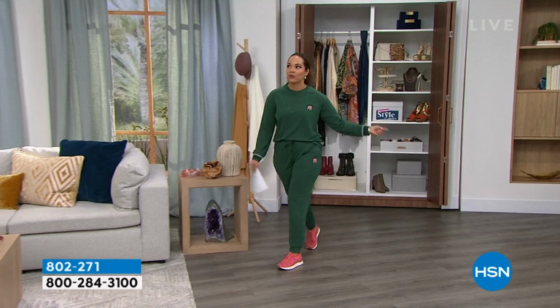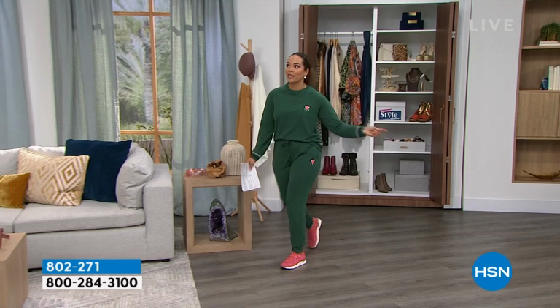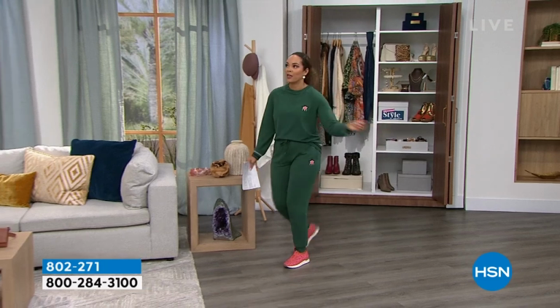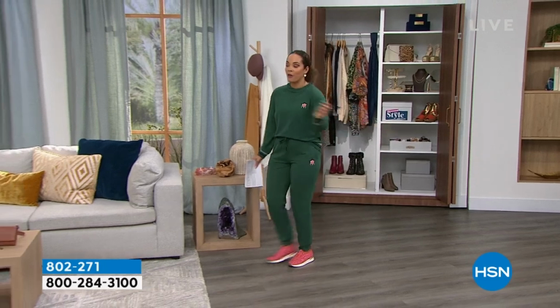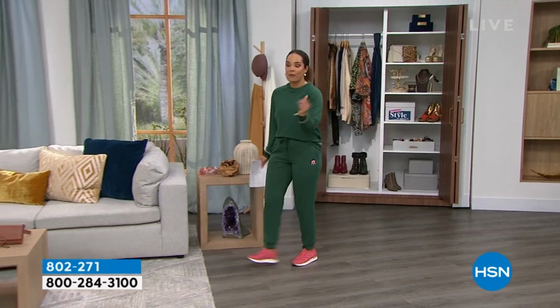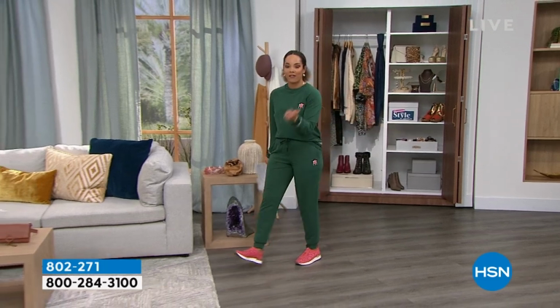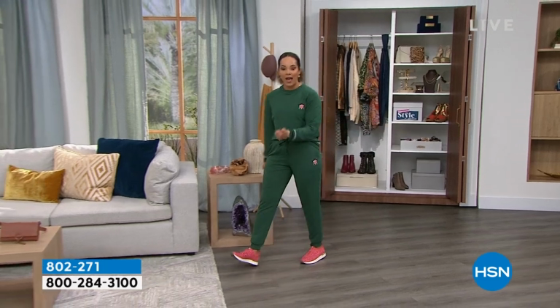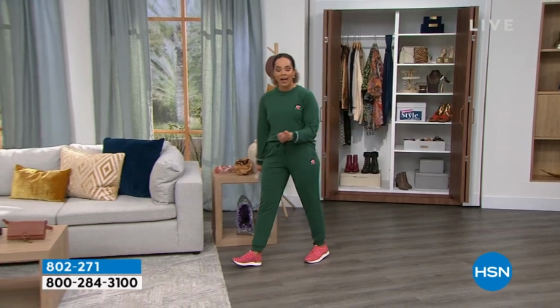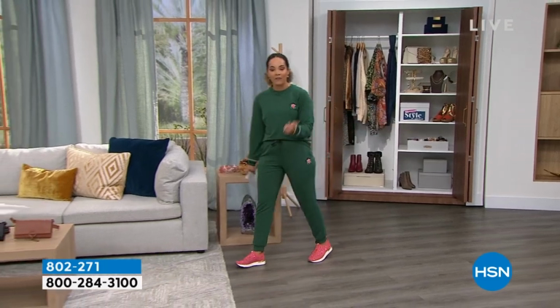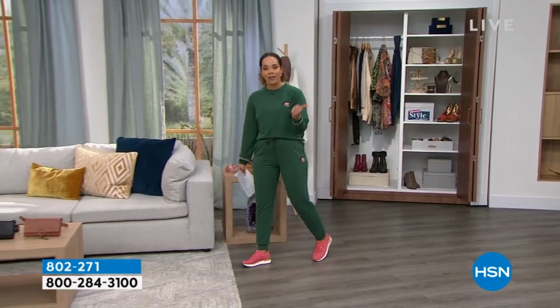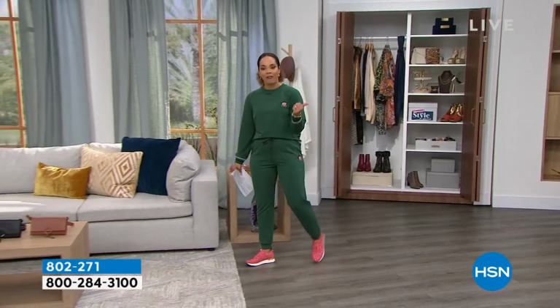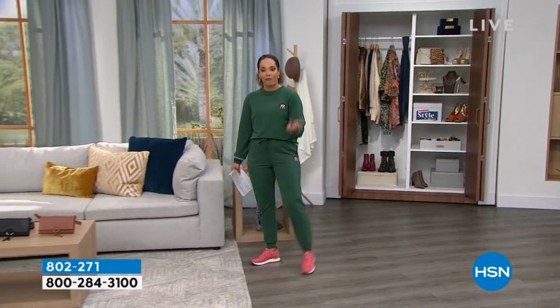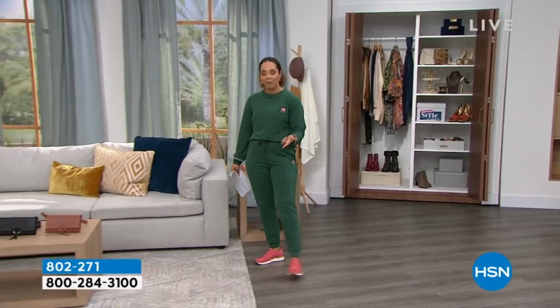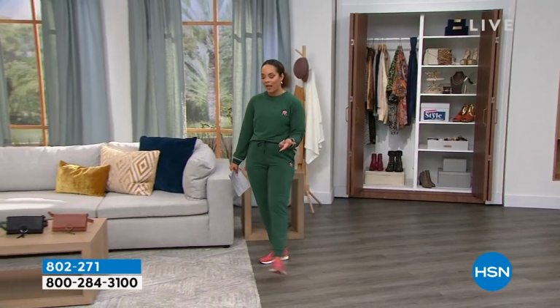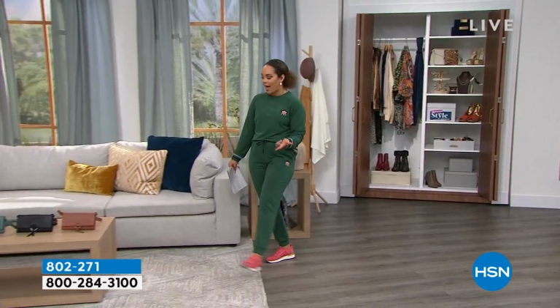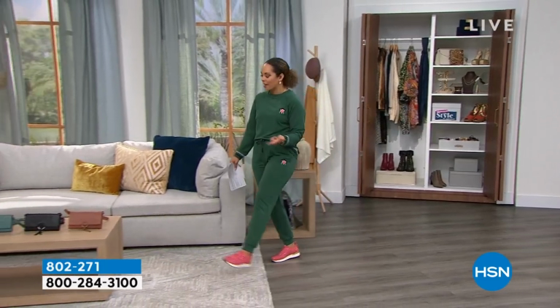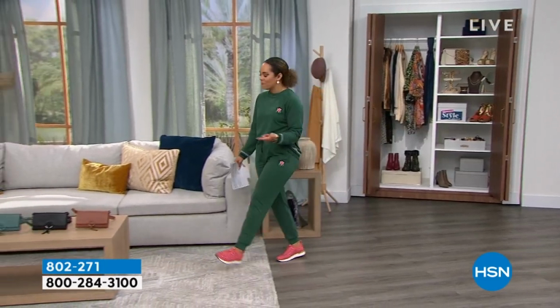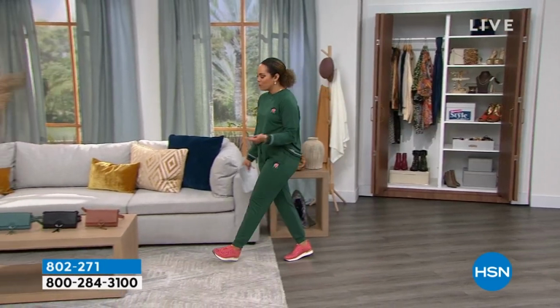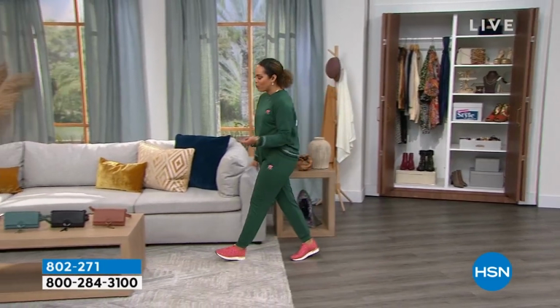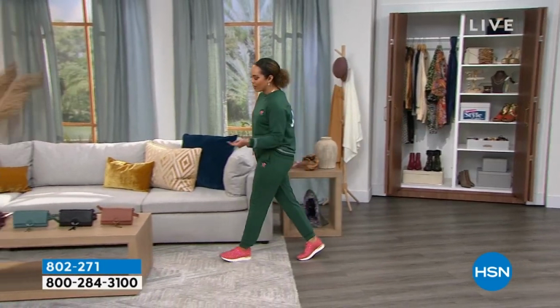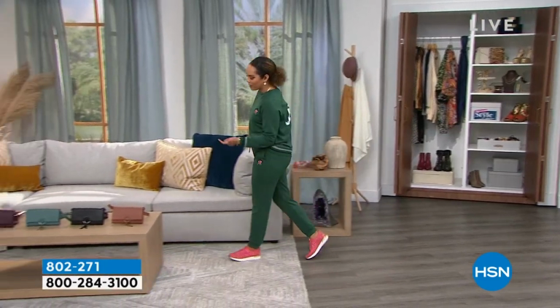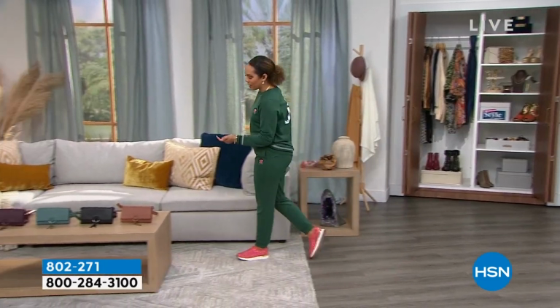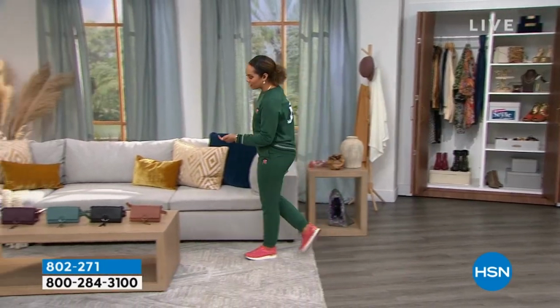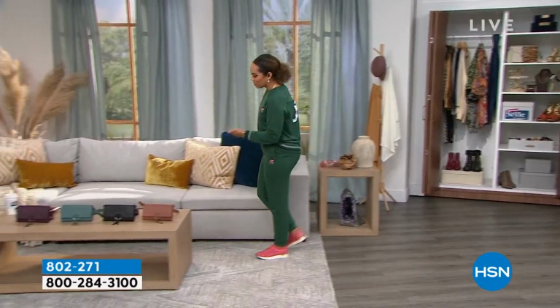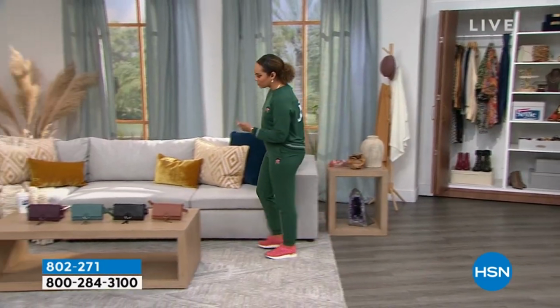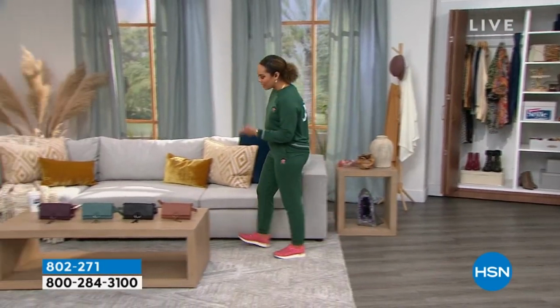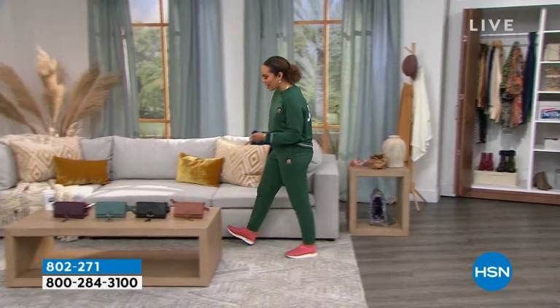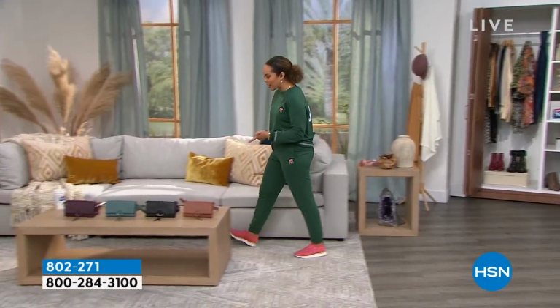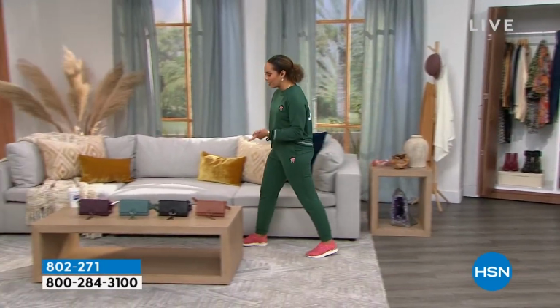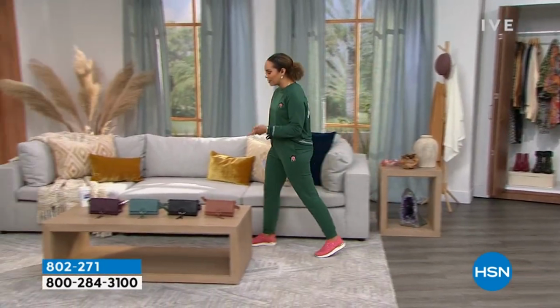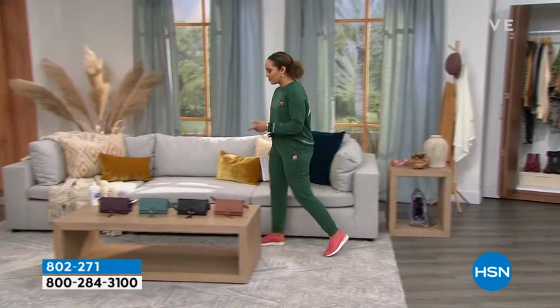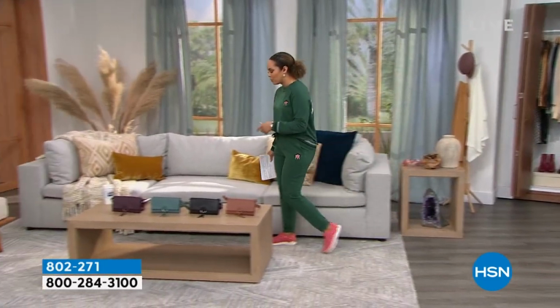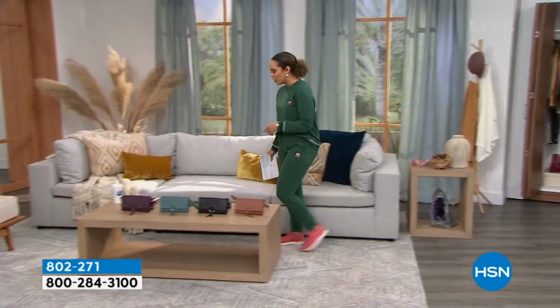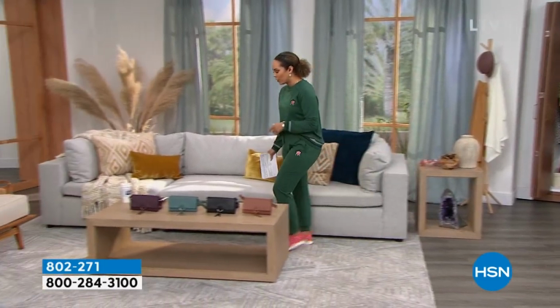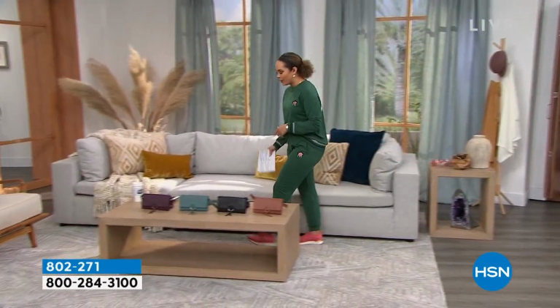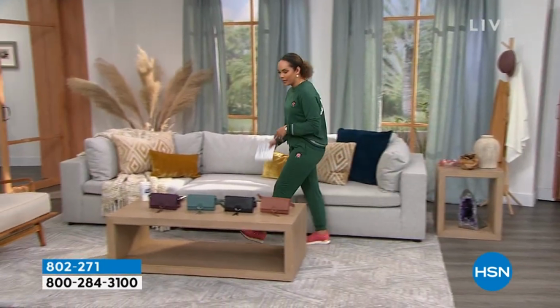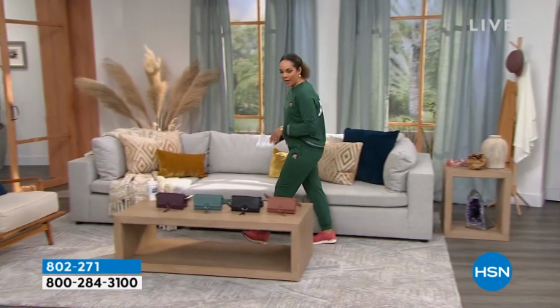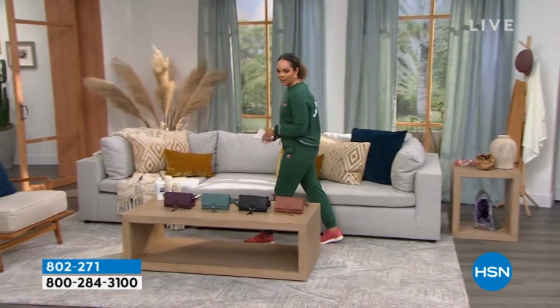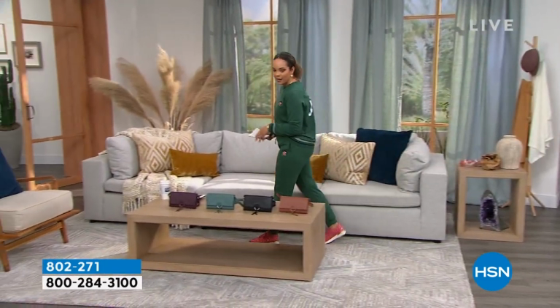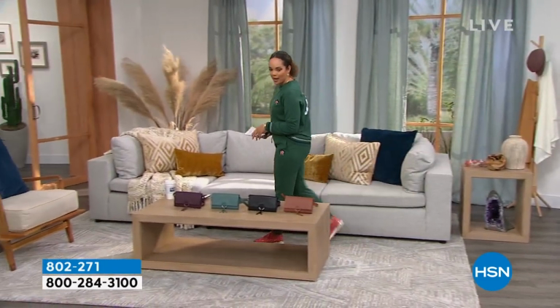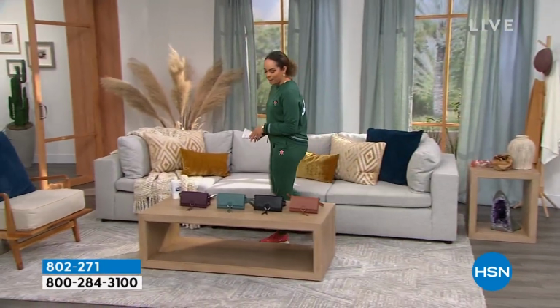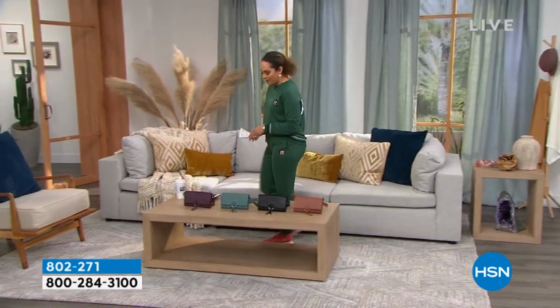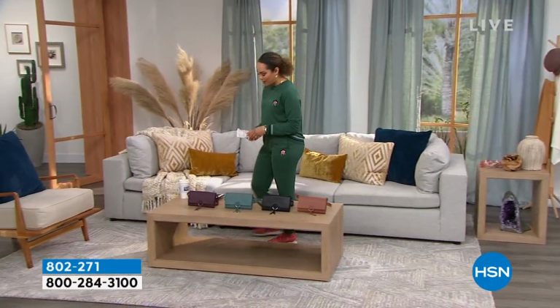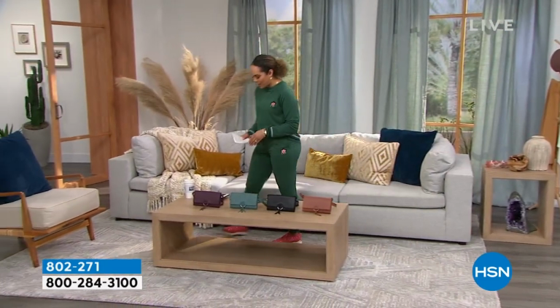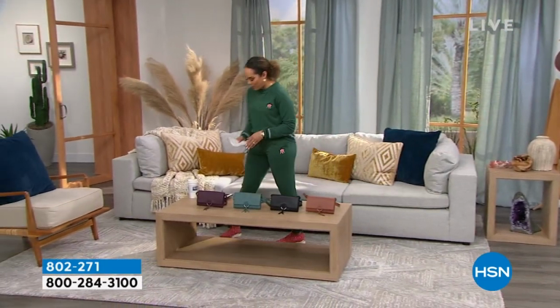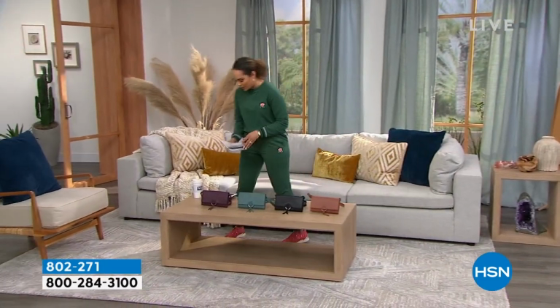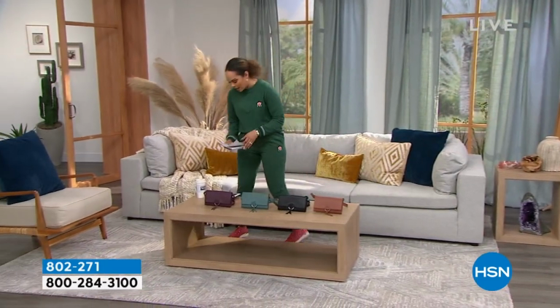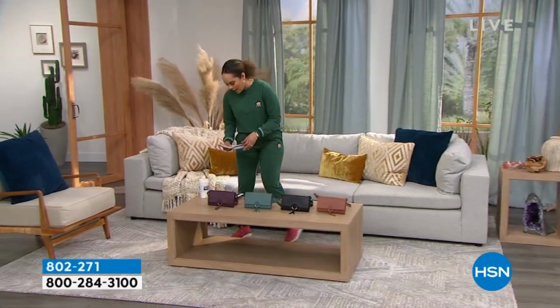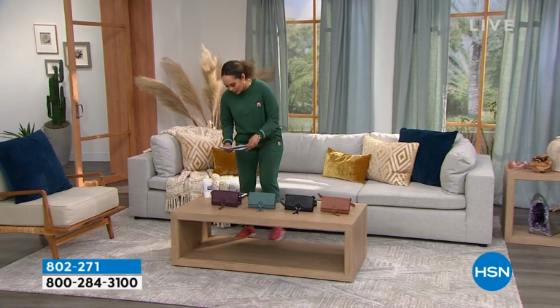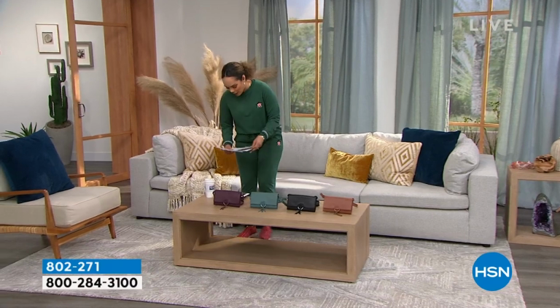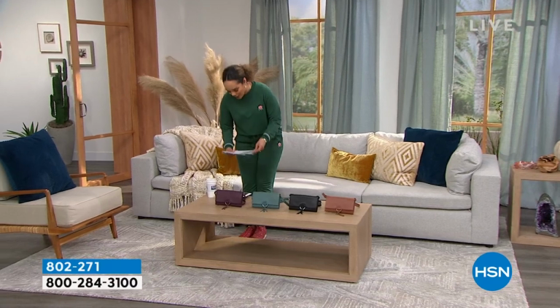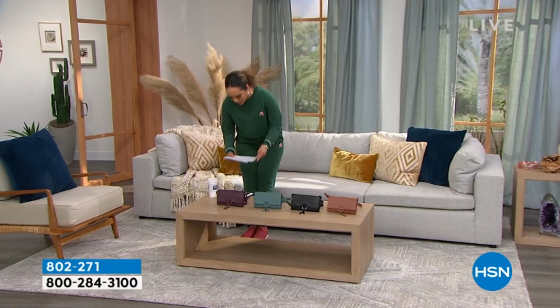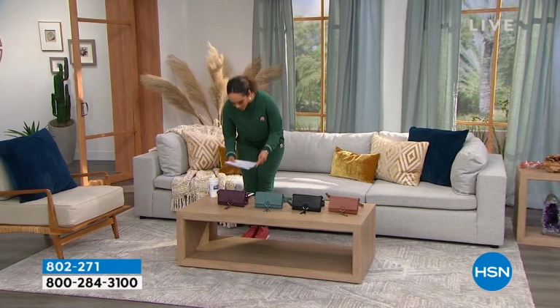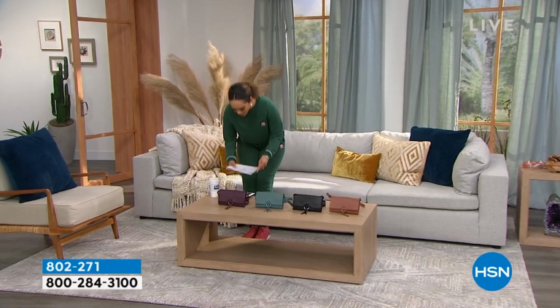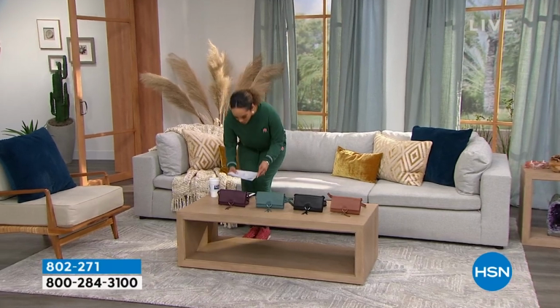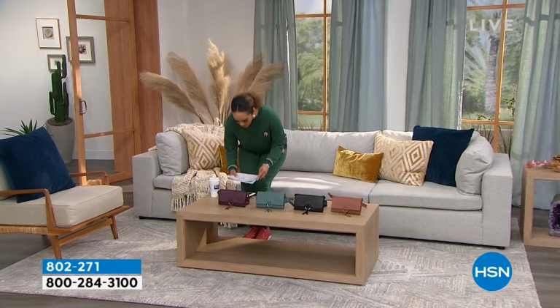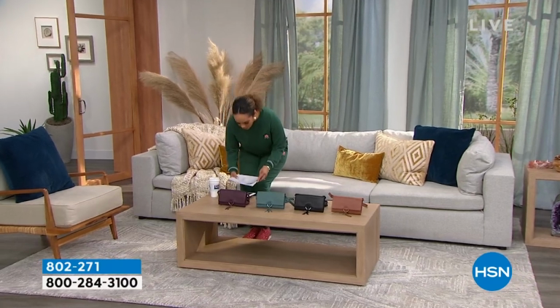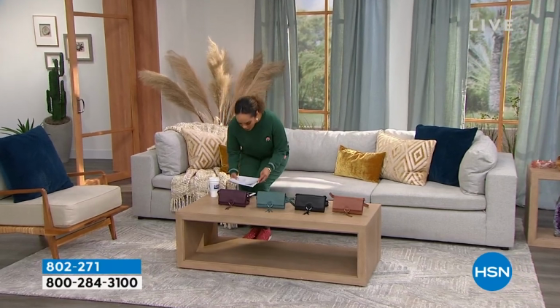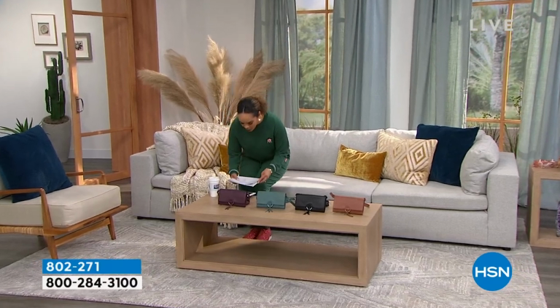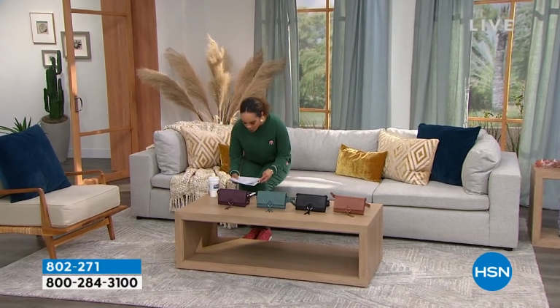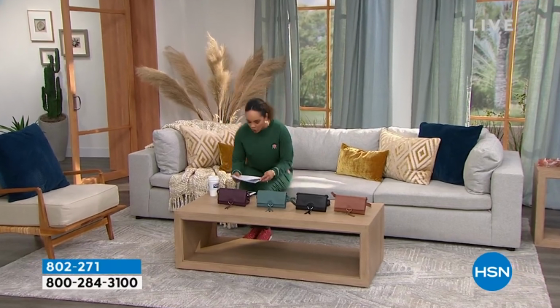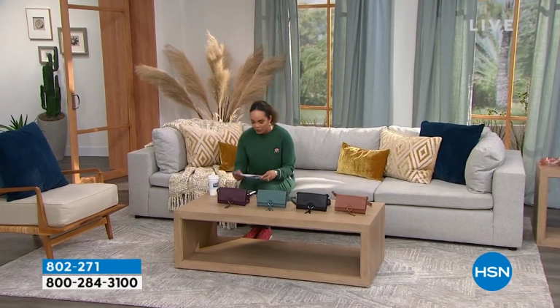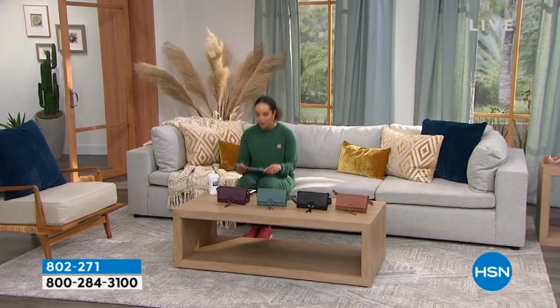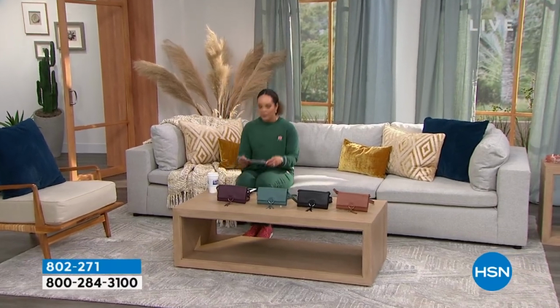We have an ivory, we have a black, we have a nice little tan color if you want to go ahead and pick that one up. All right, we're going to move on over.